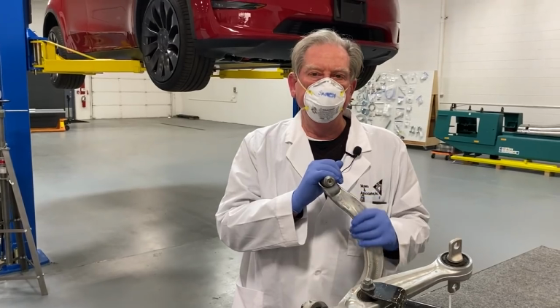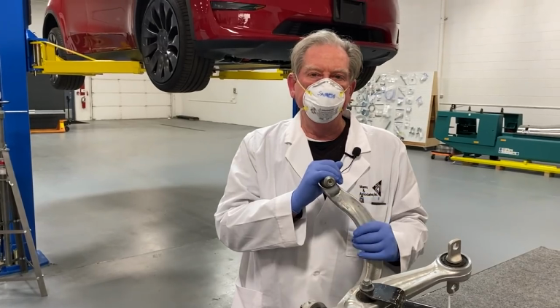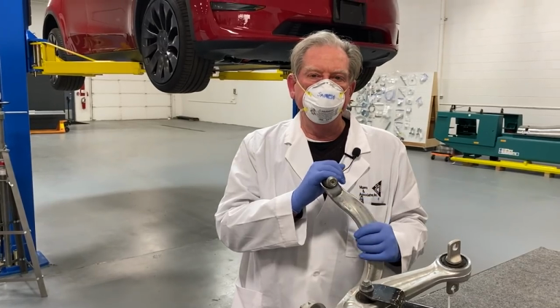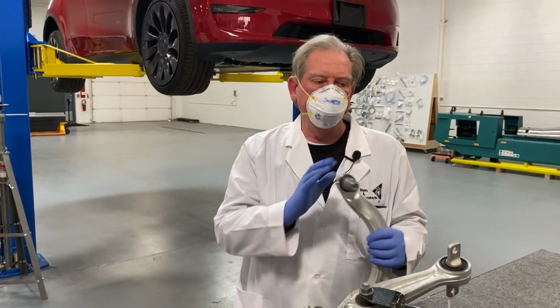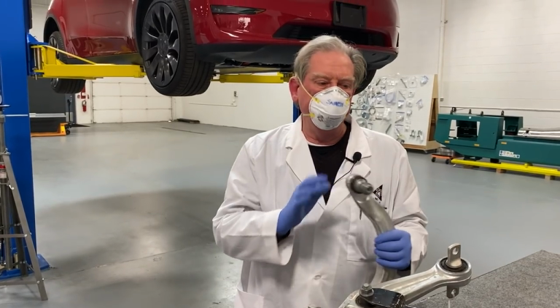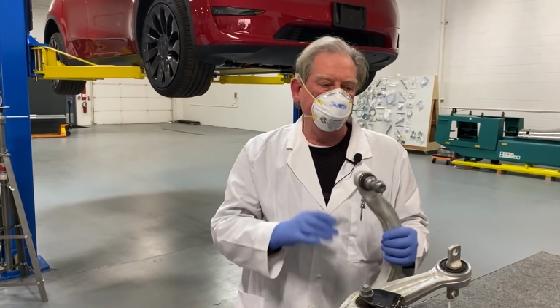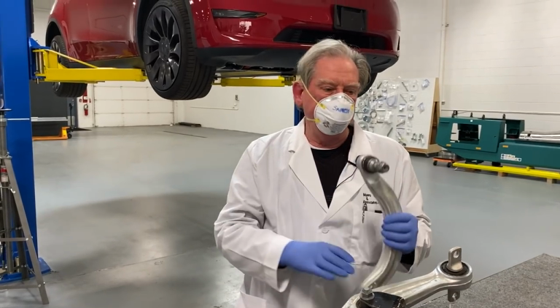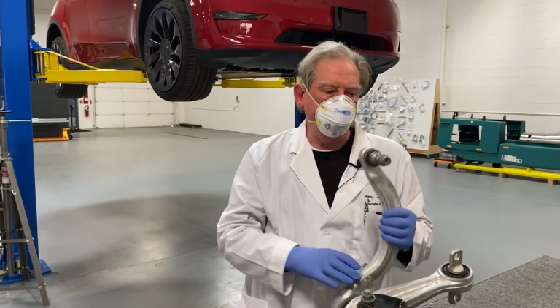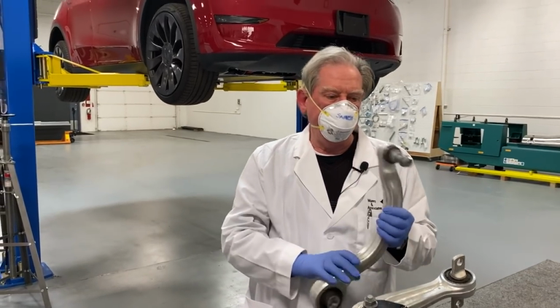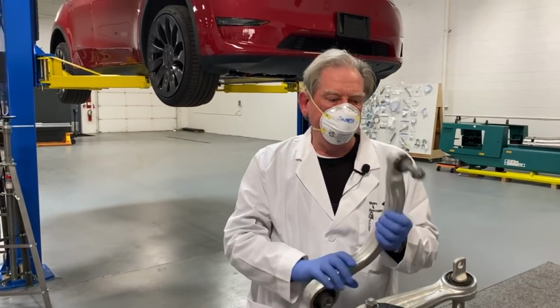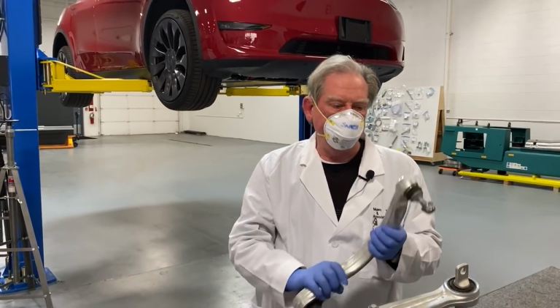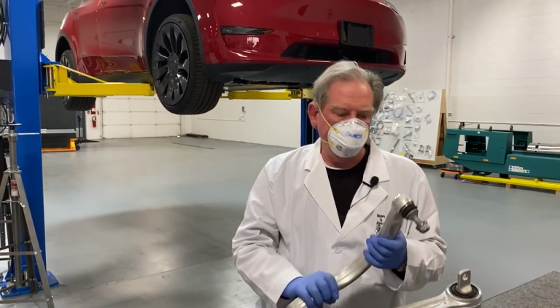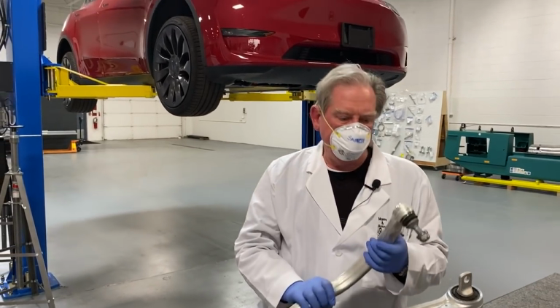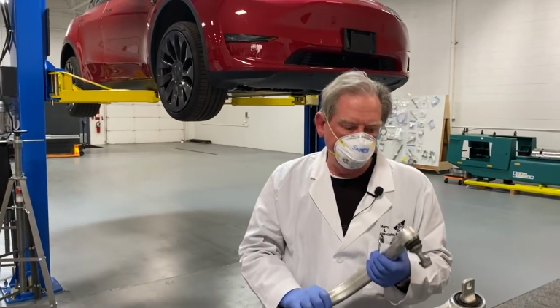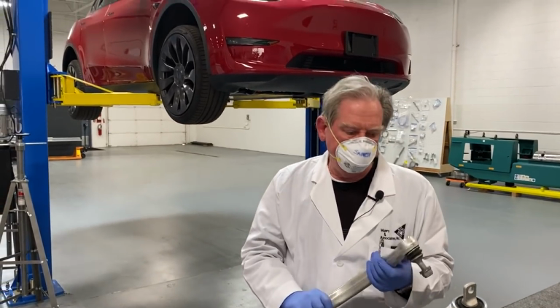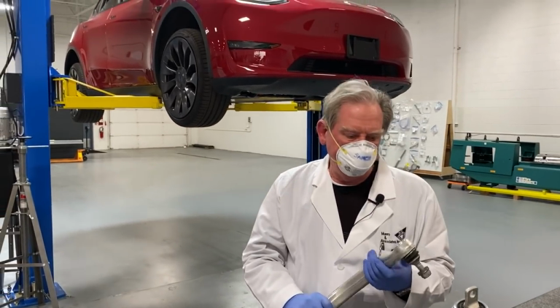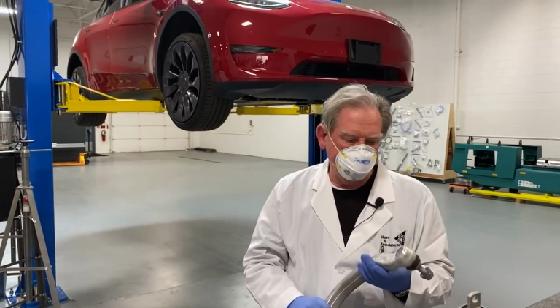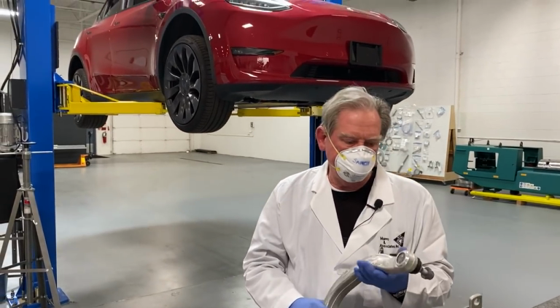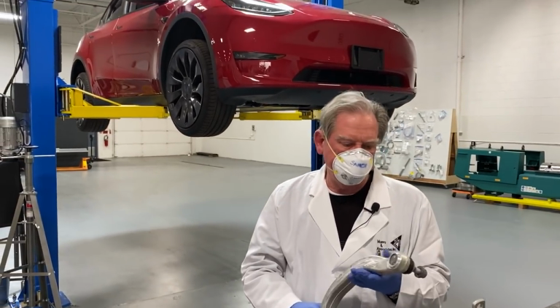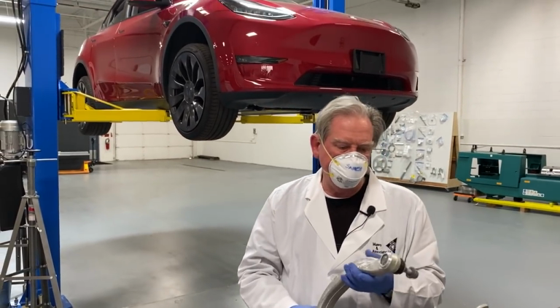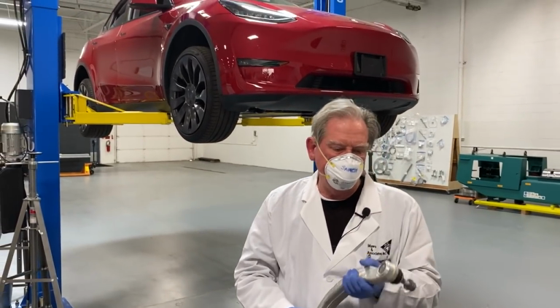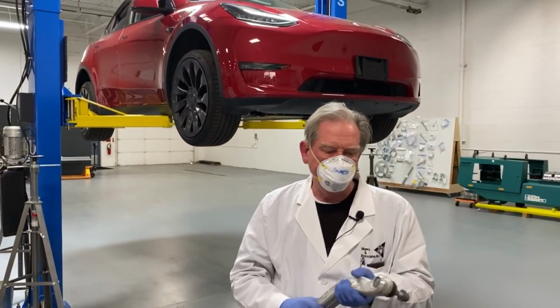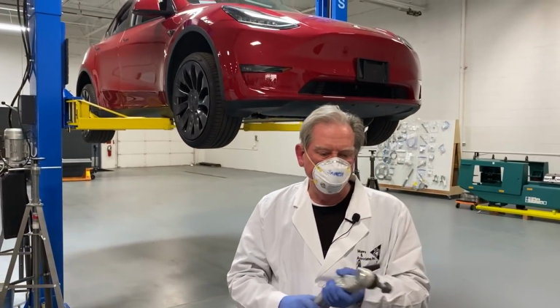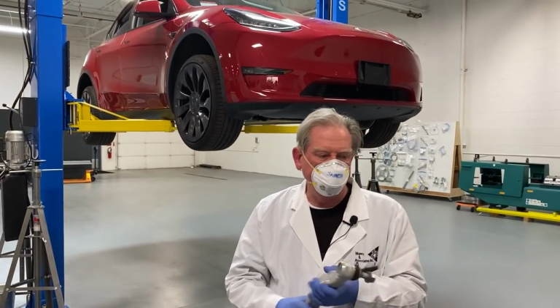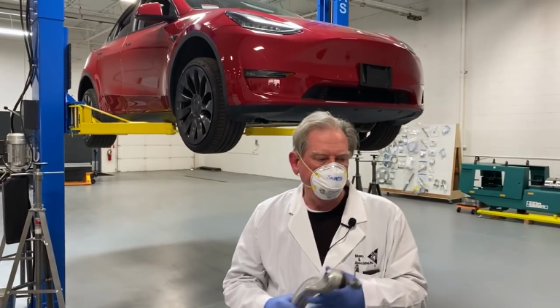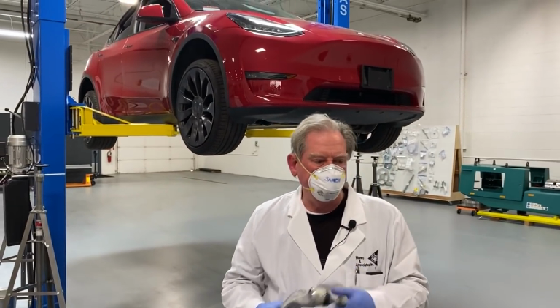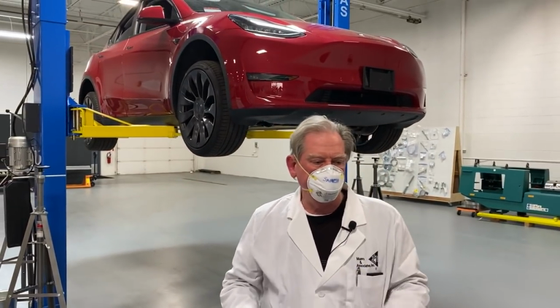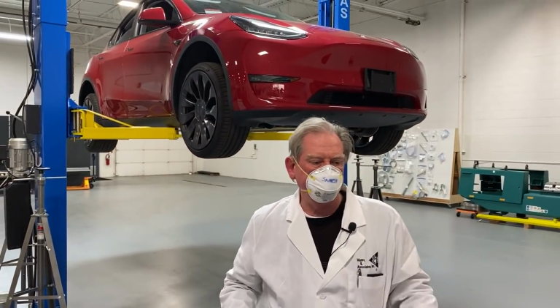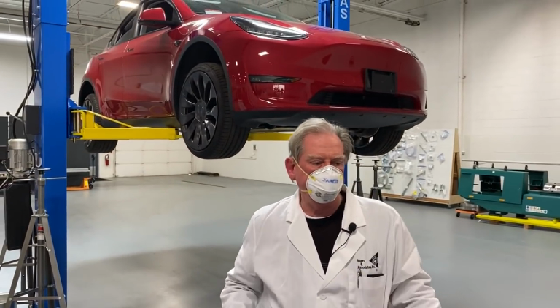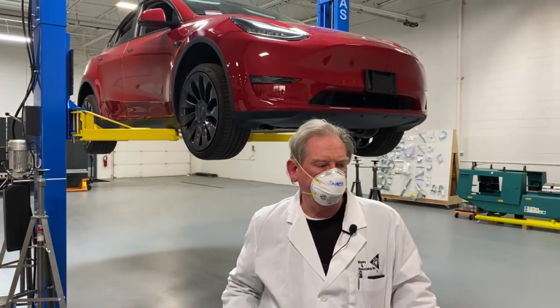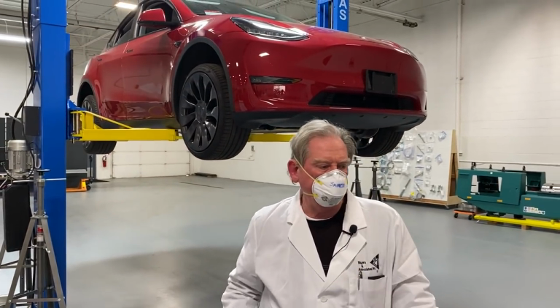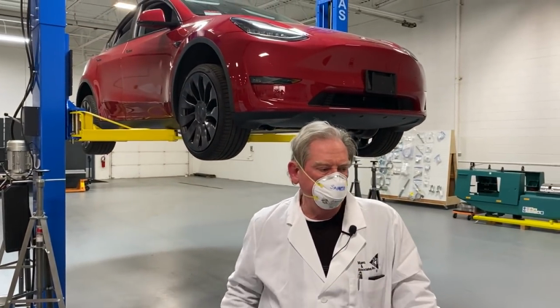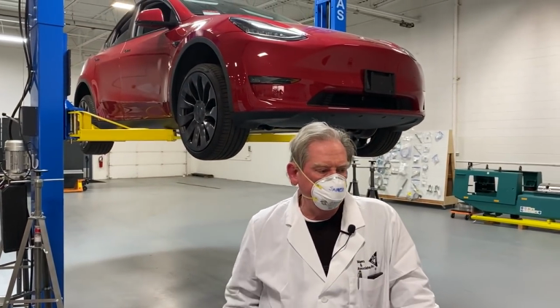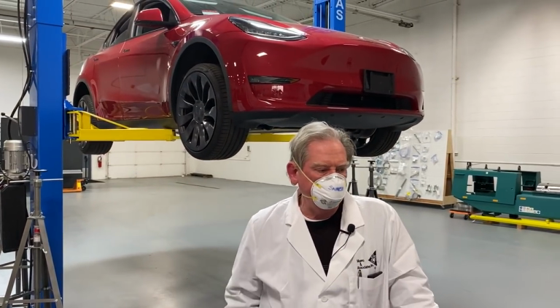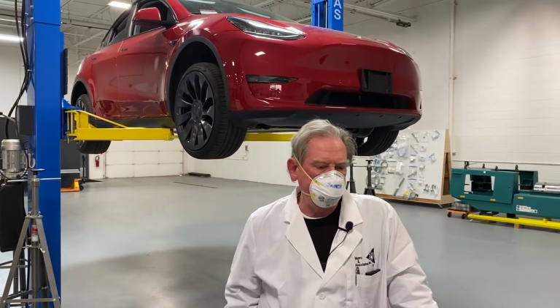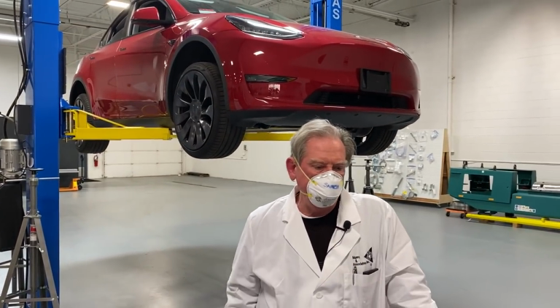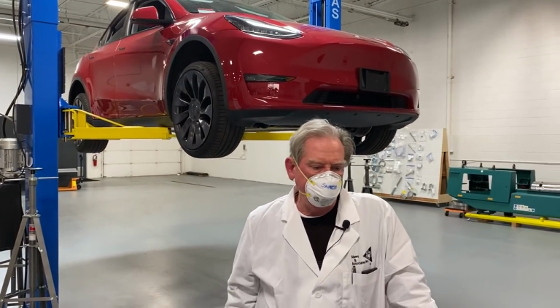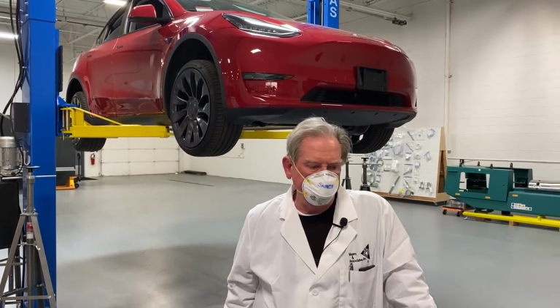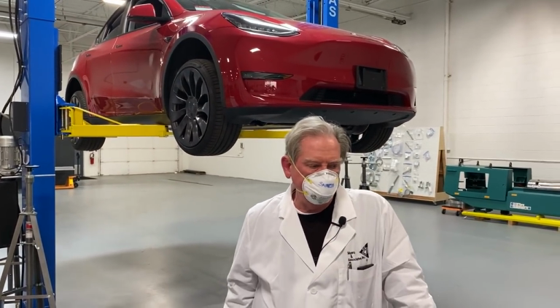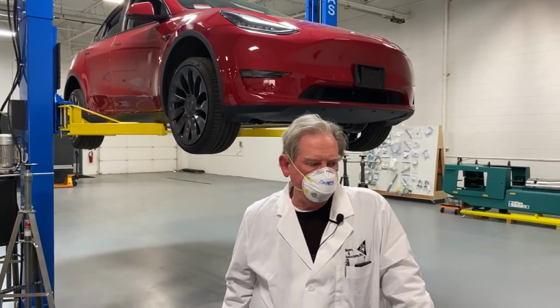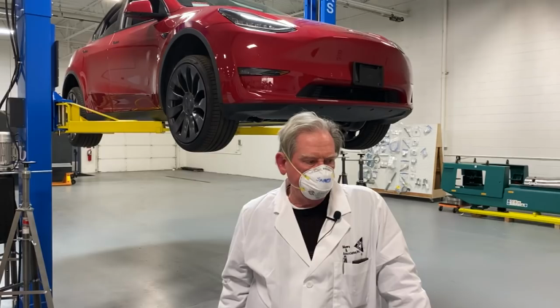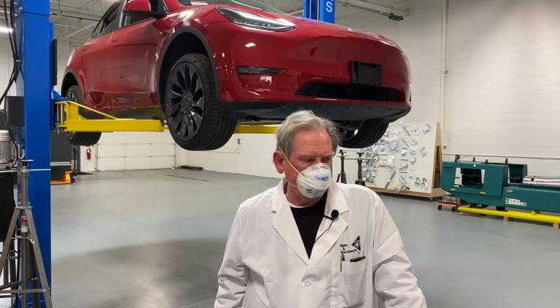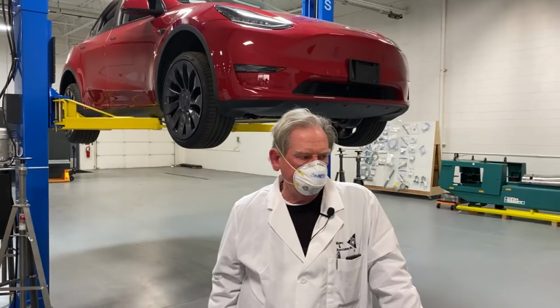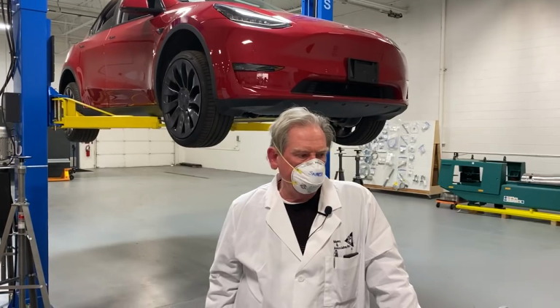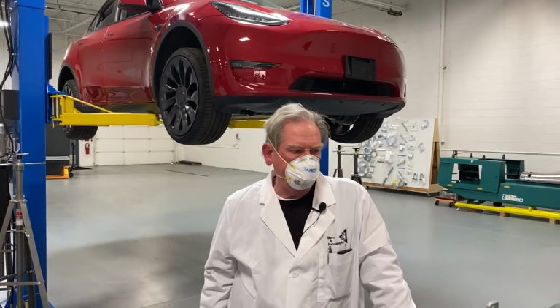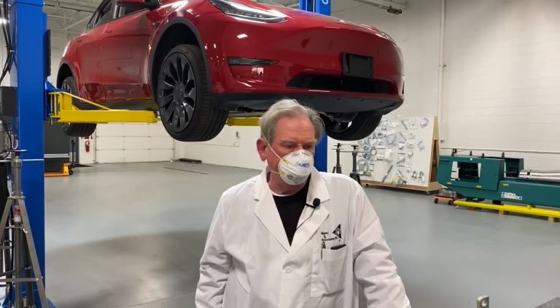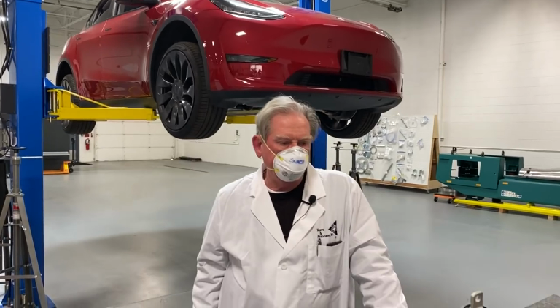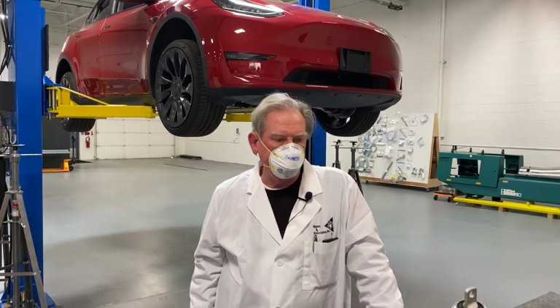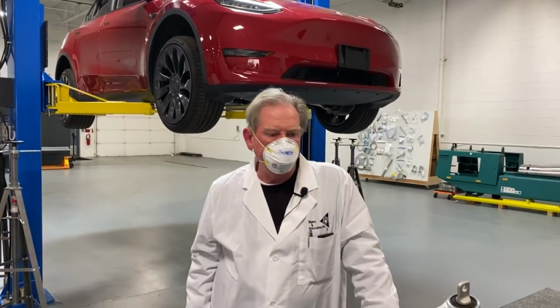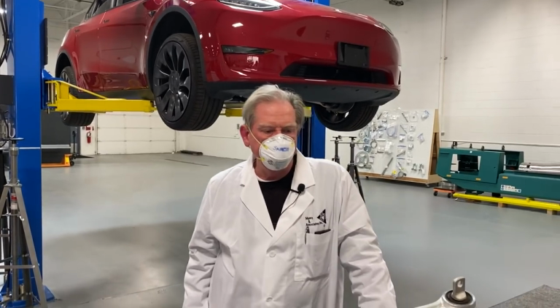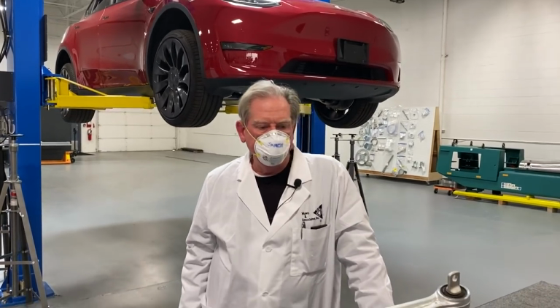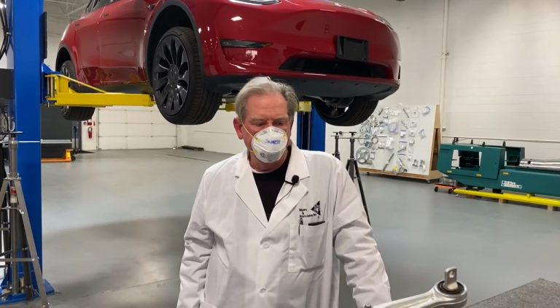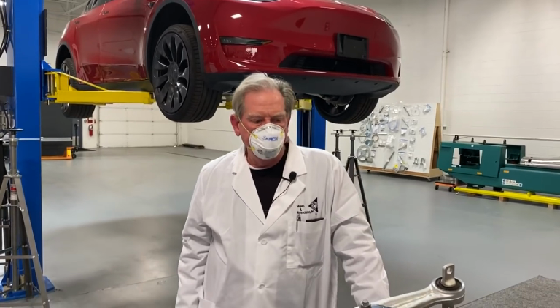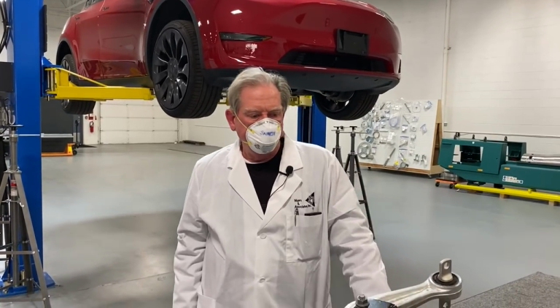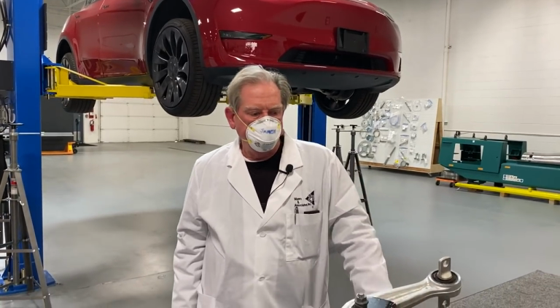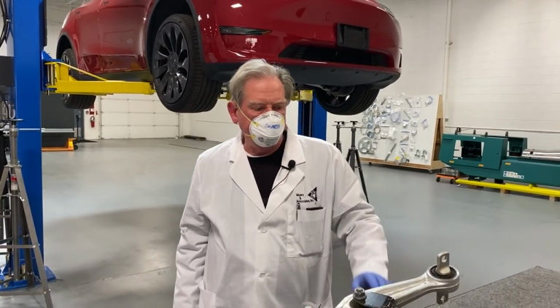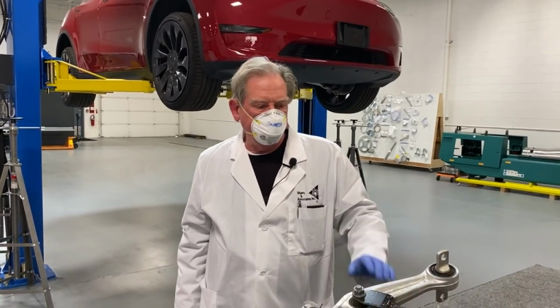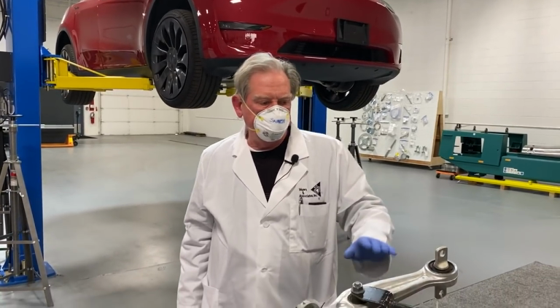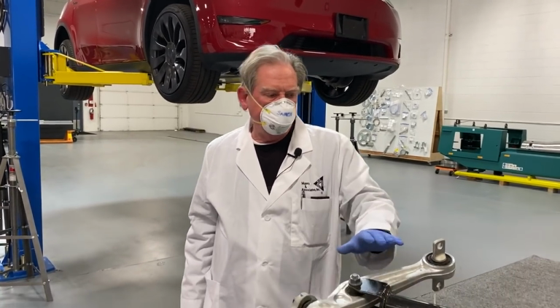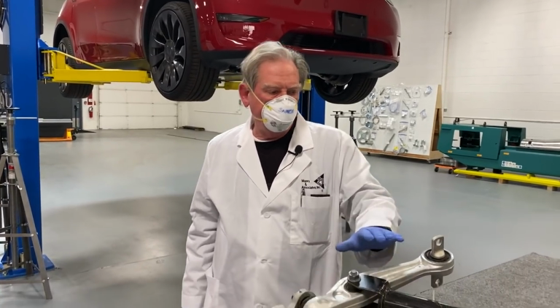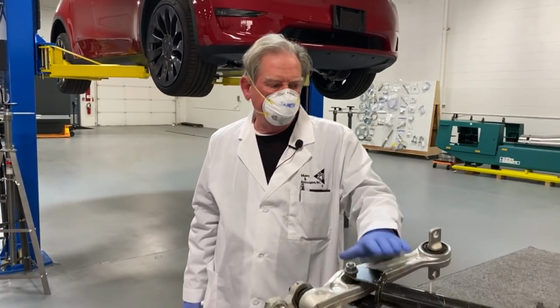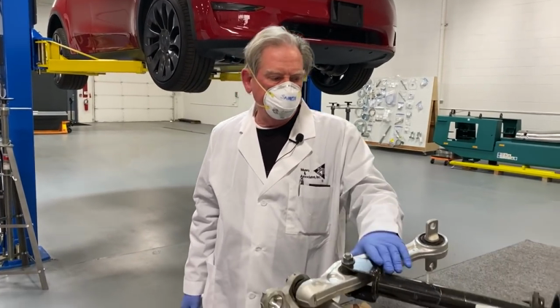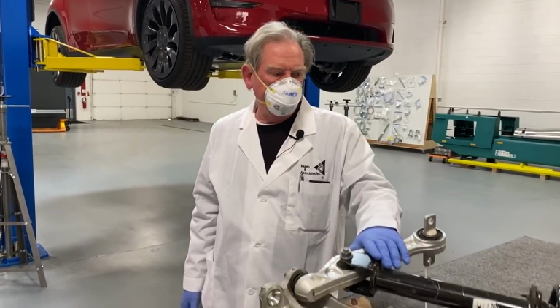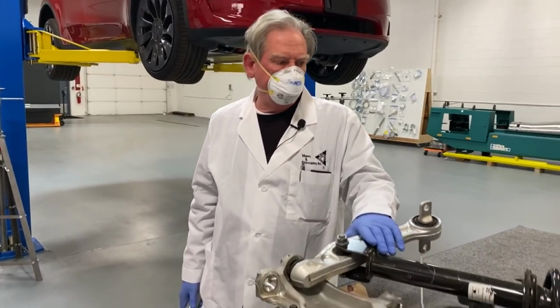Morning, everybody. This is Sandy Monroe again, looking at the Tesla Model 3 over here.